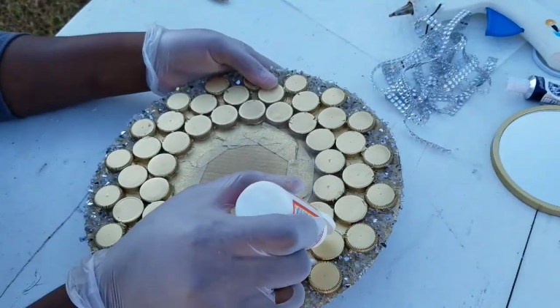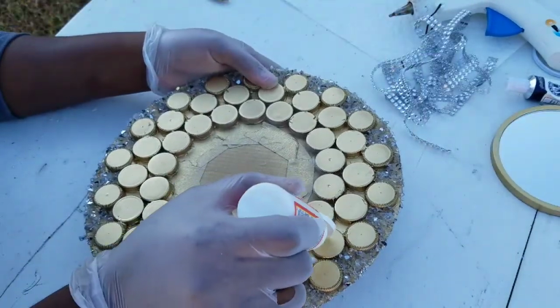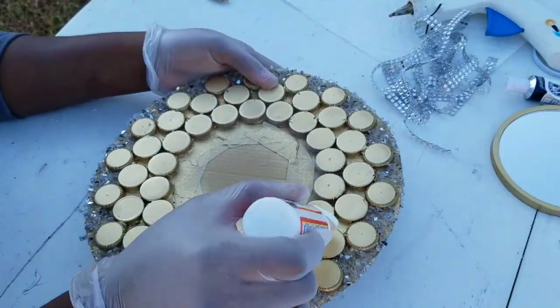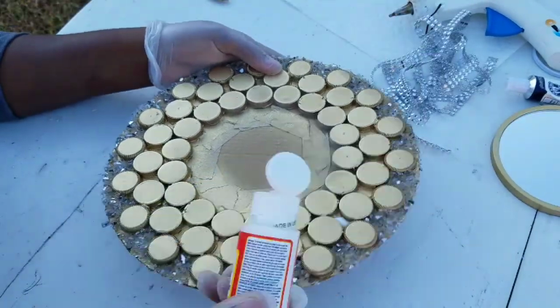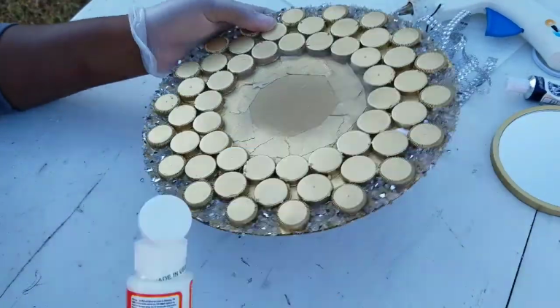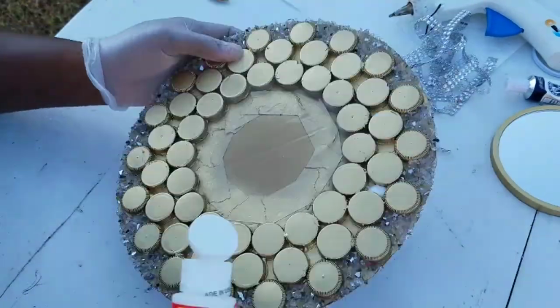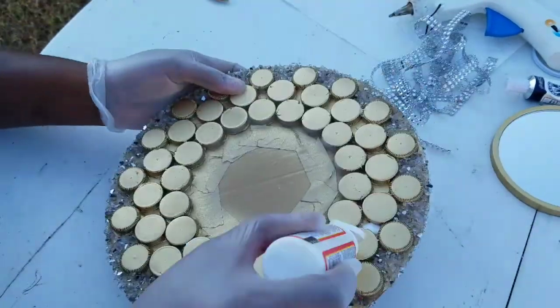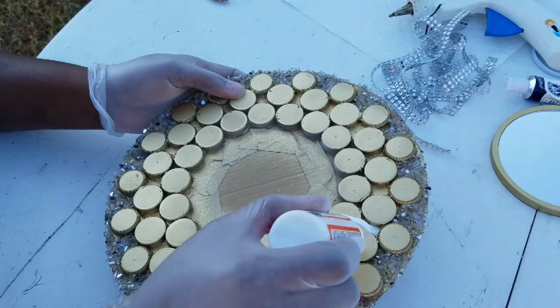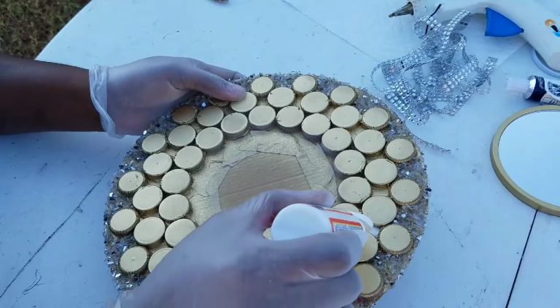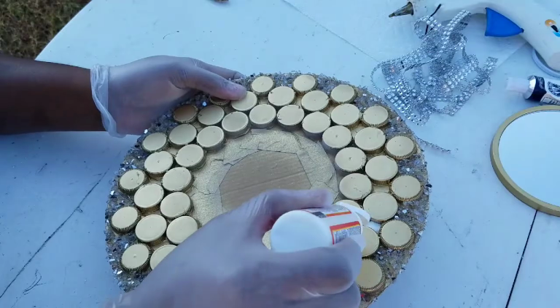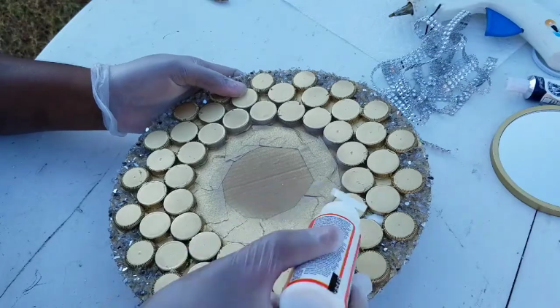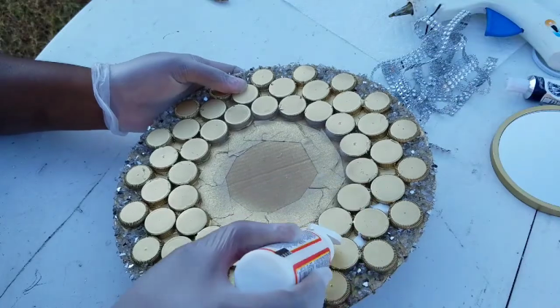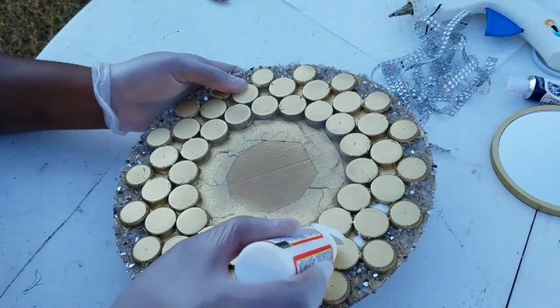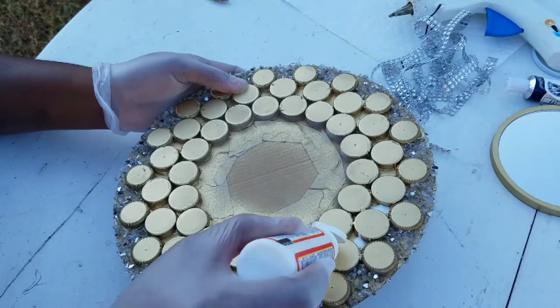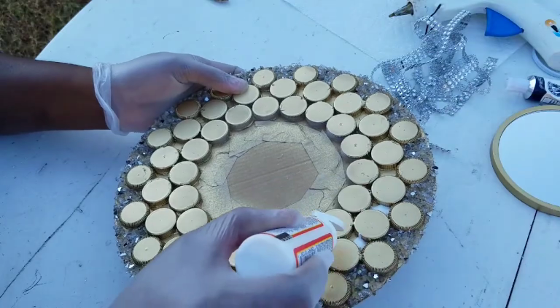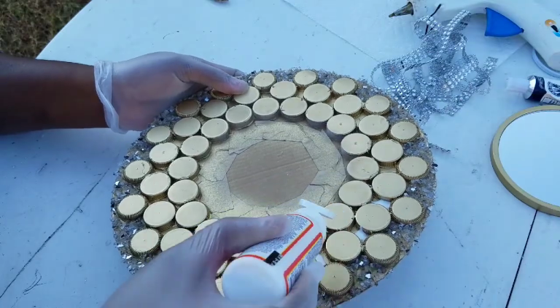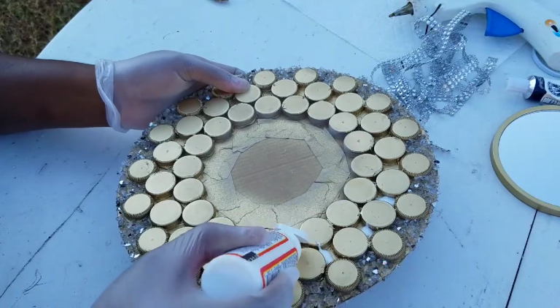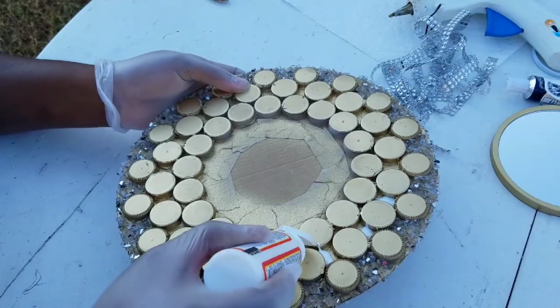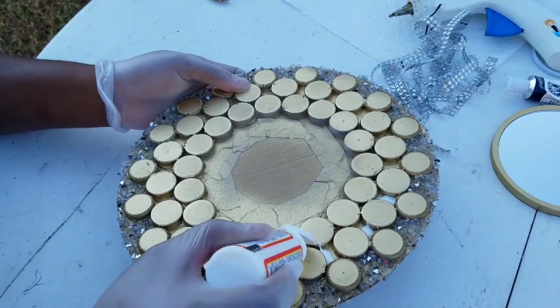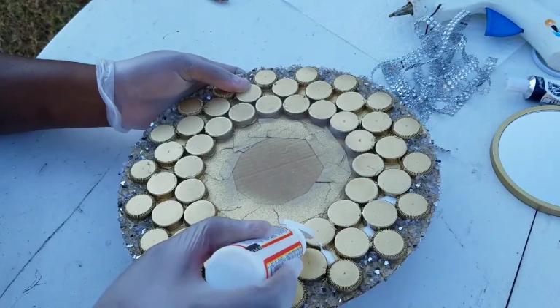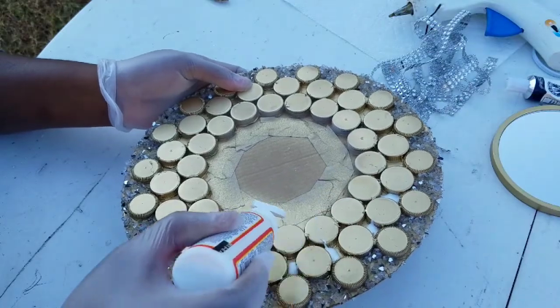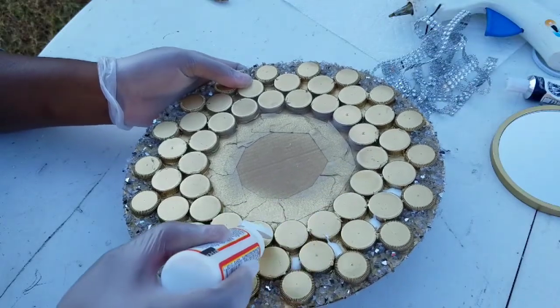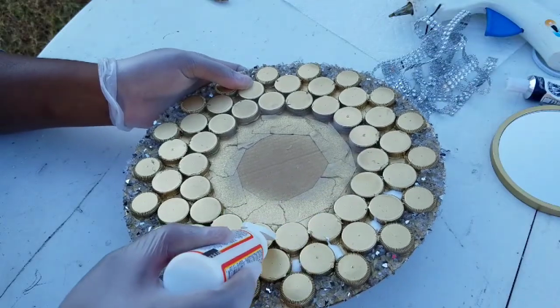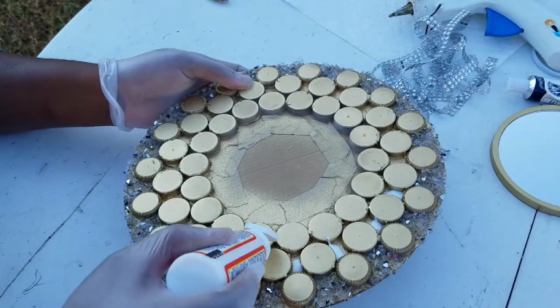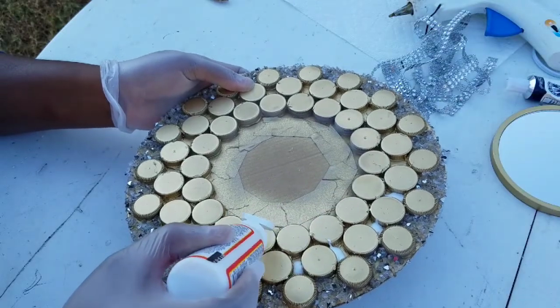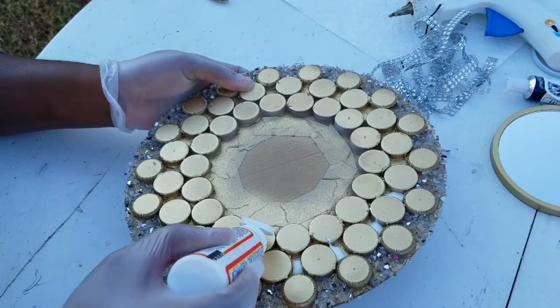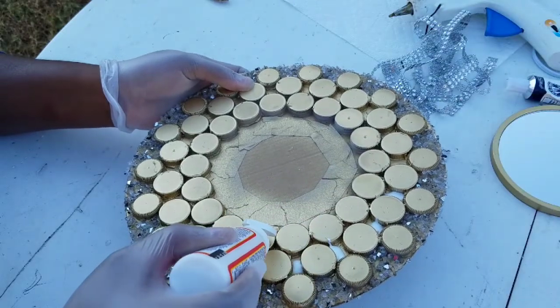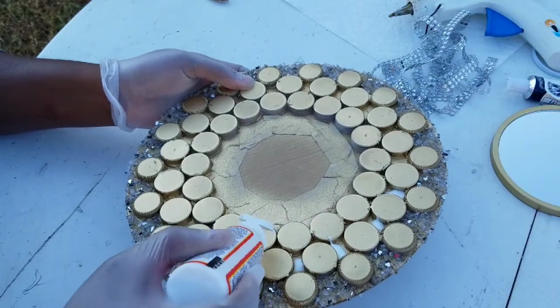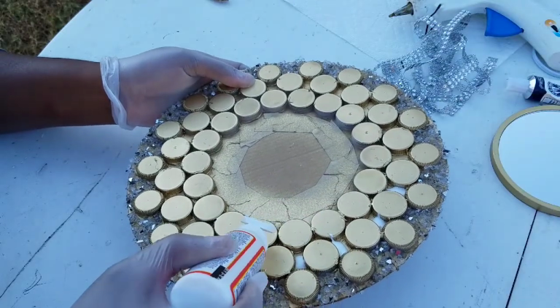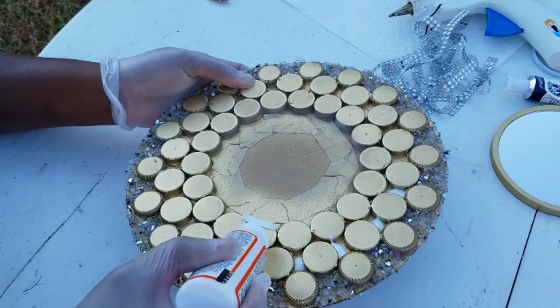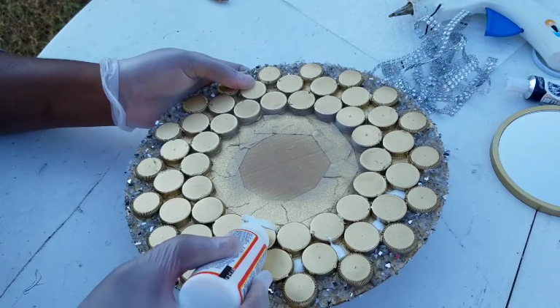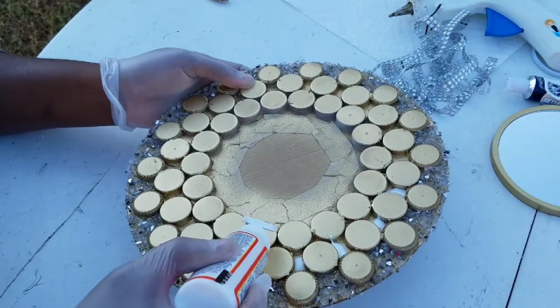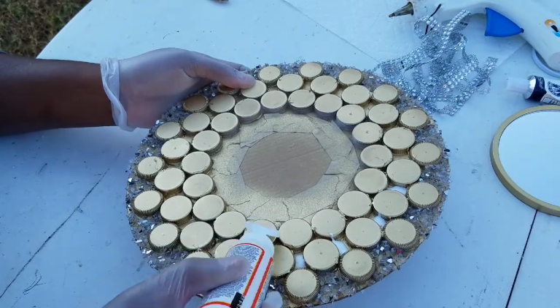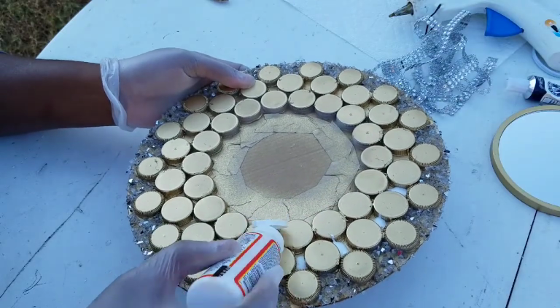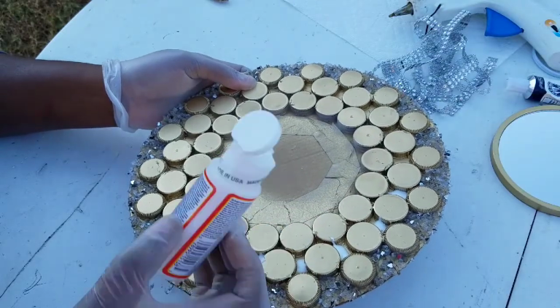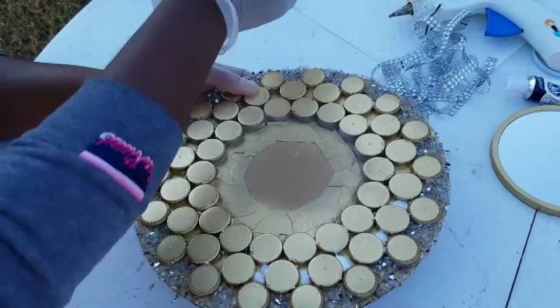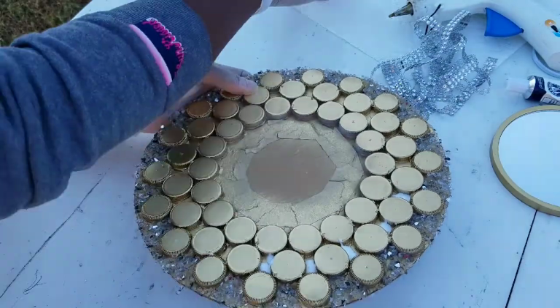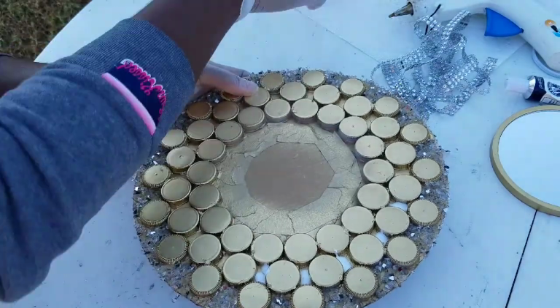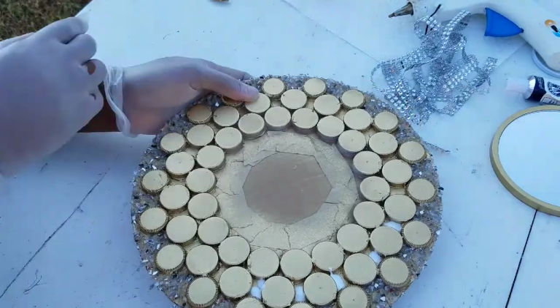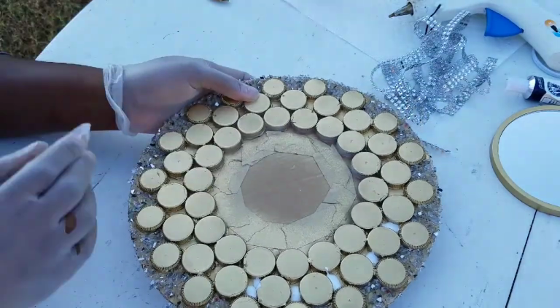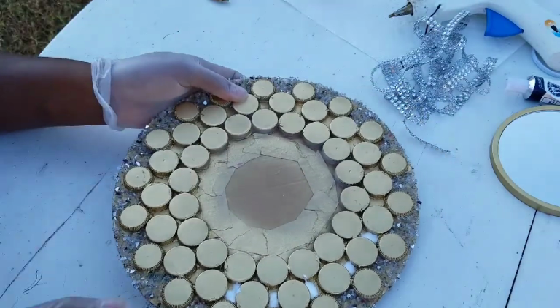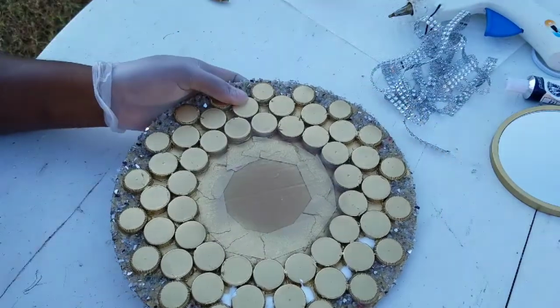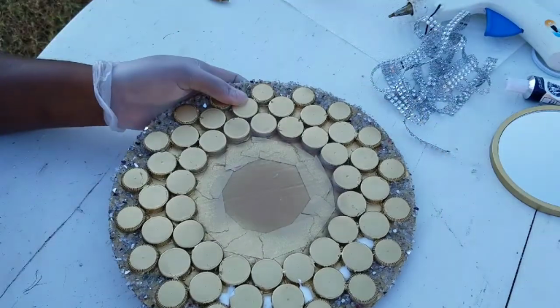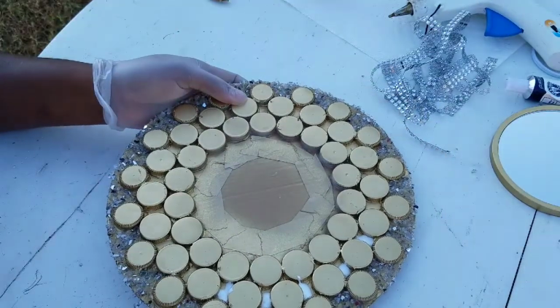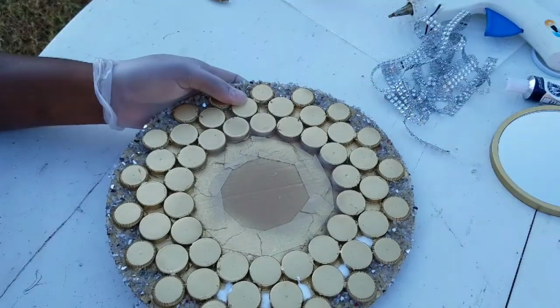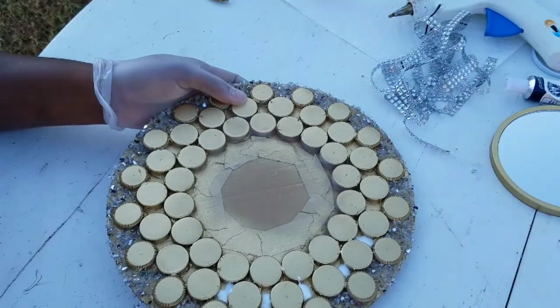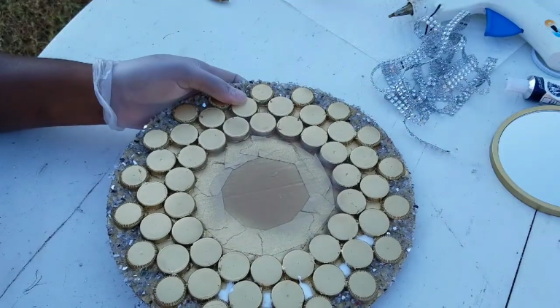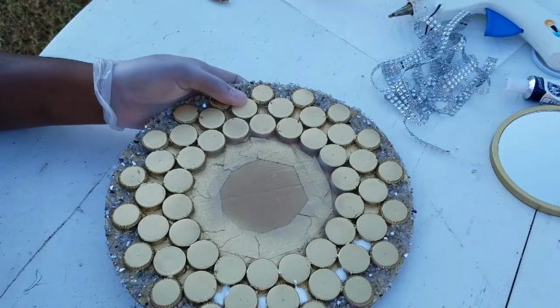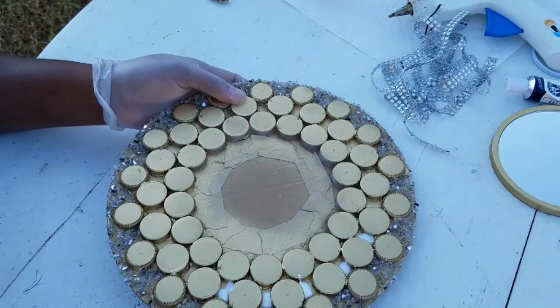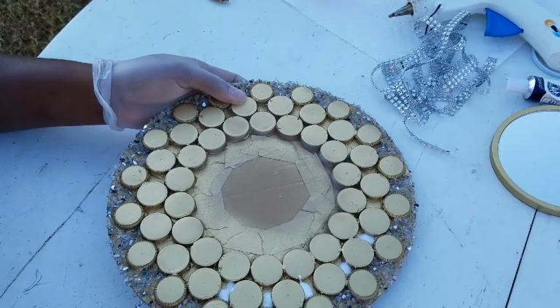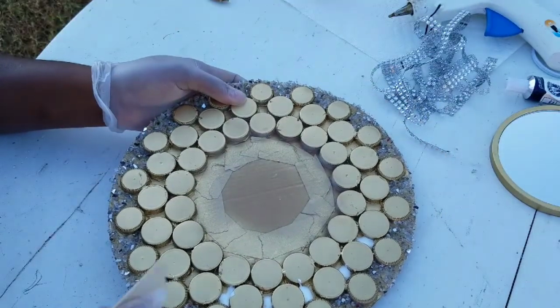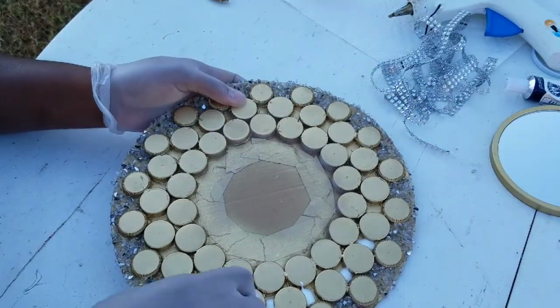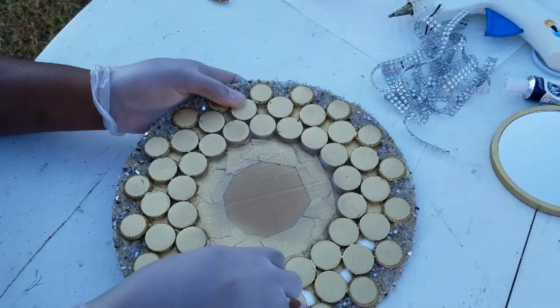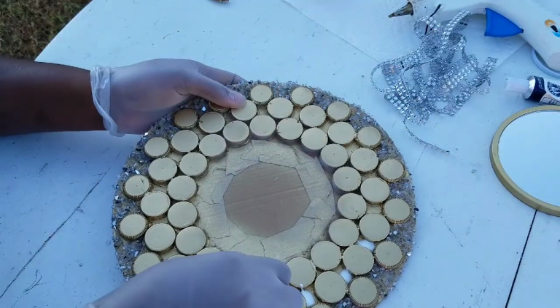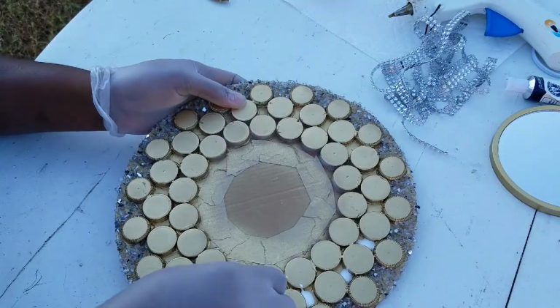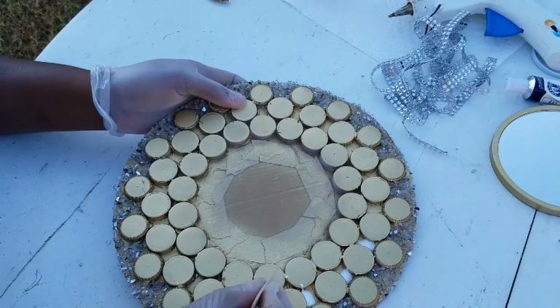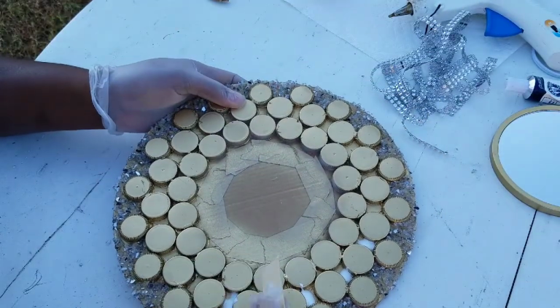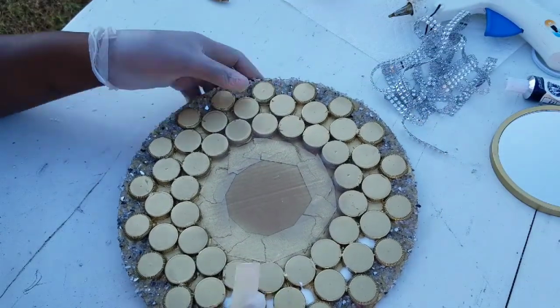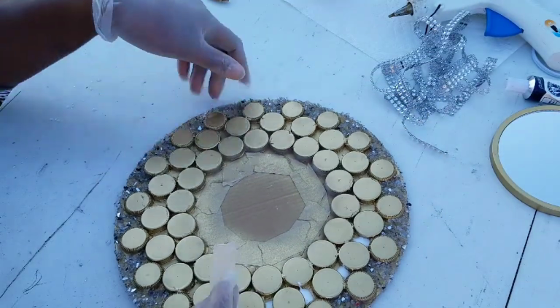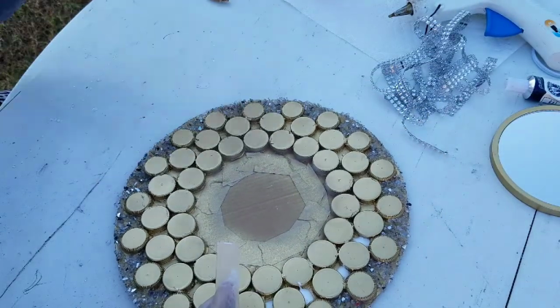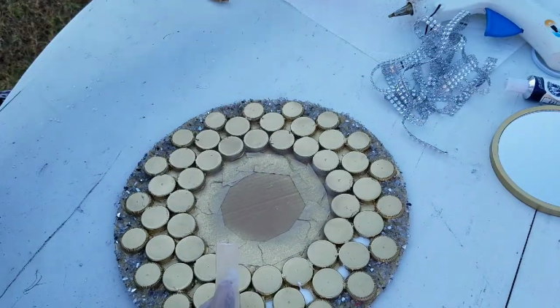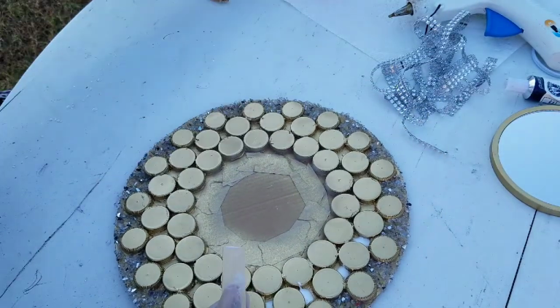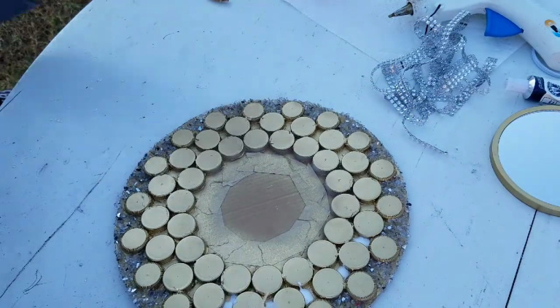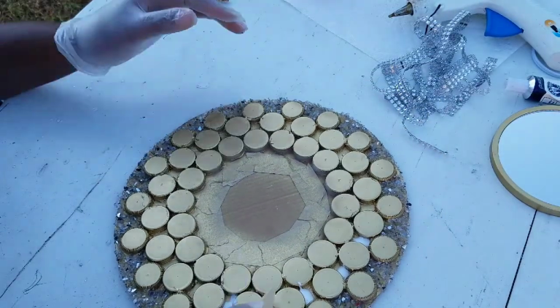Now we'll be using my best friend the Mod Podge. We're going to be adding some champagne glitter to the inside.